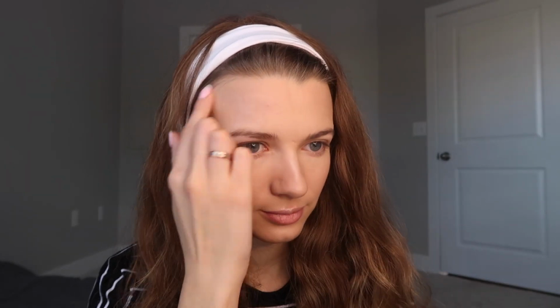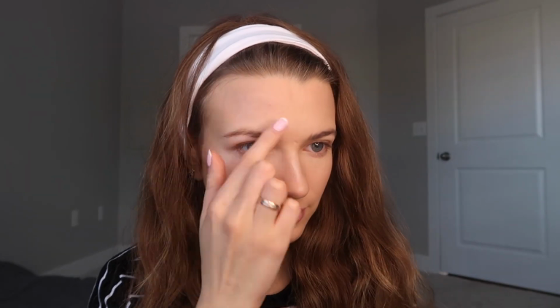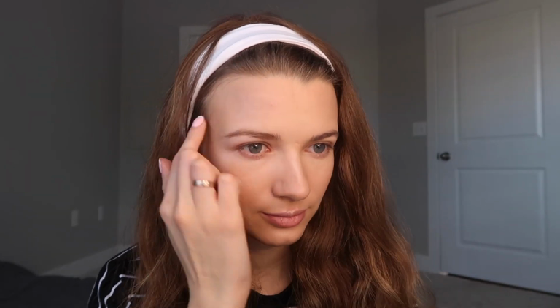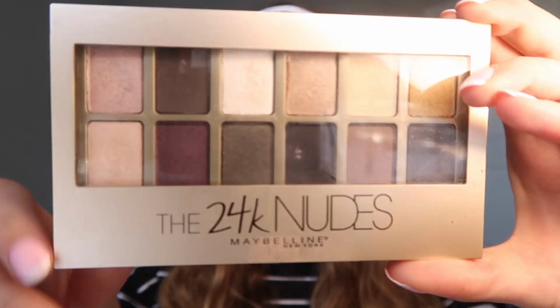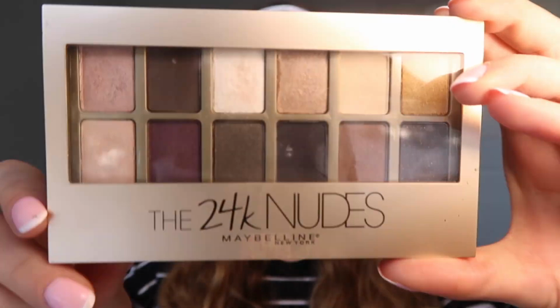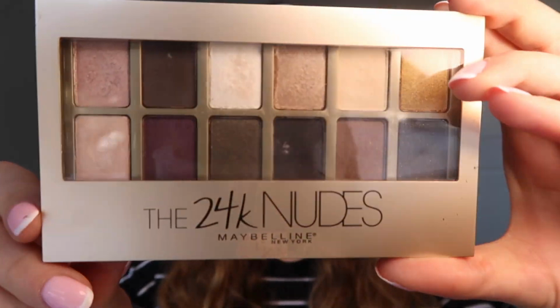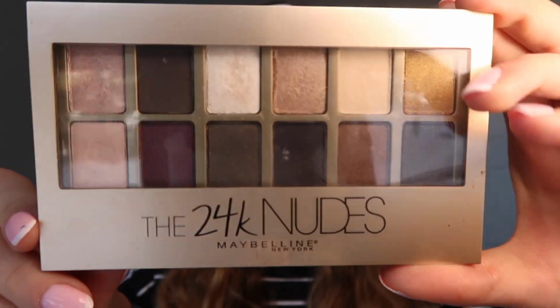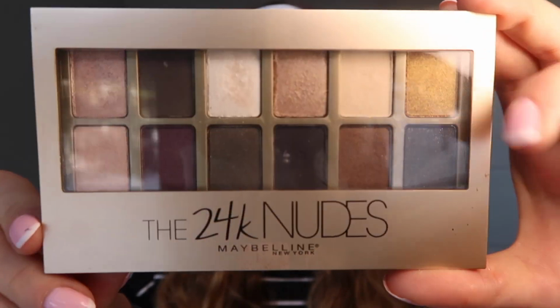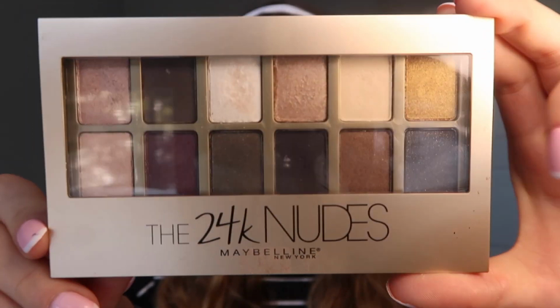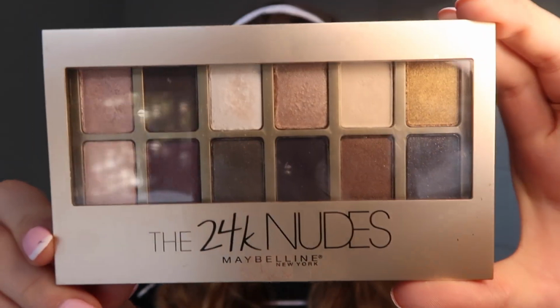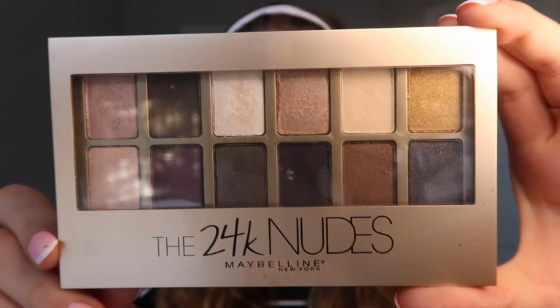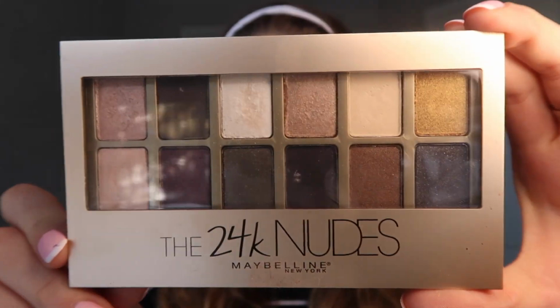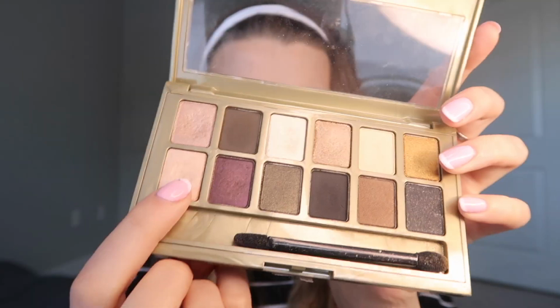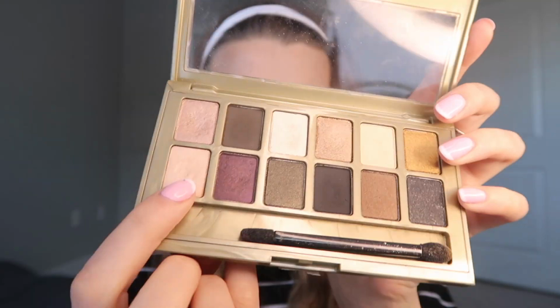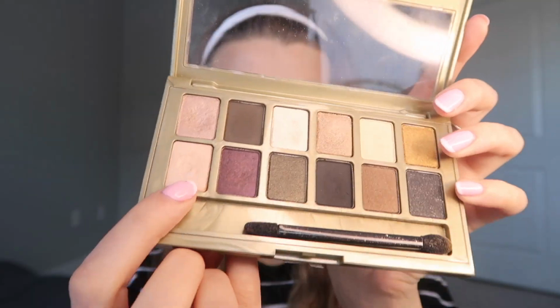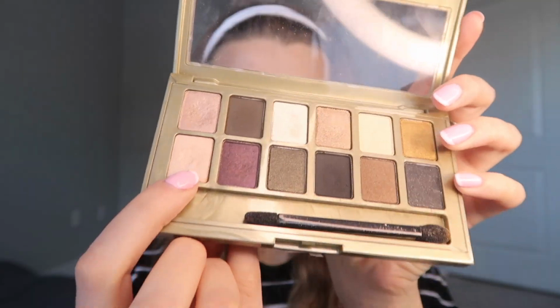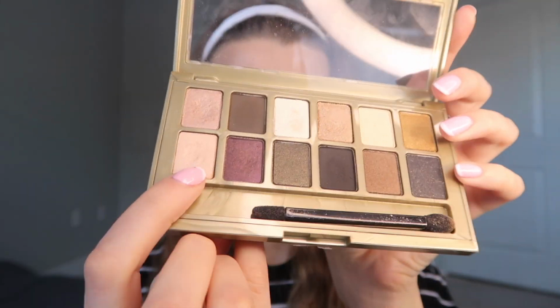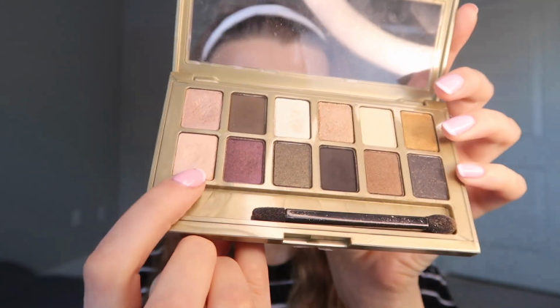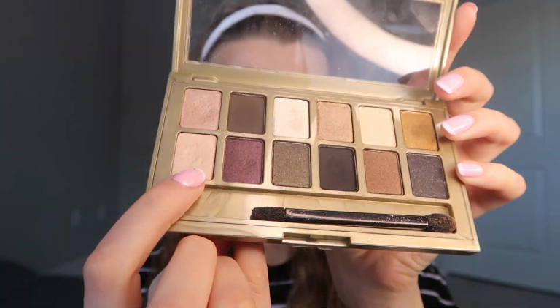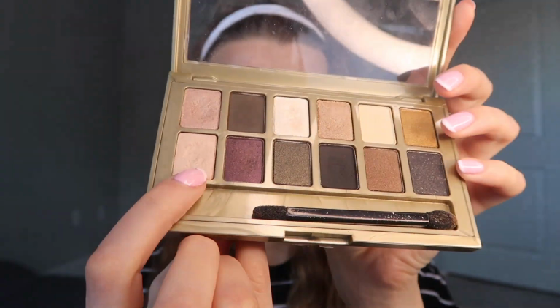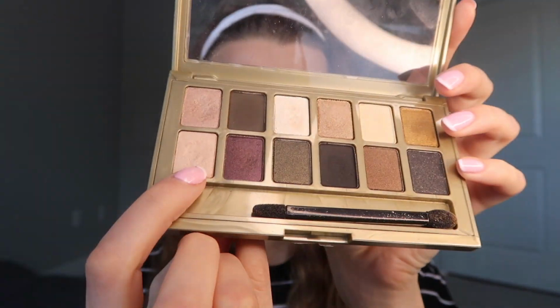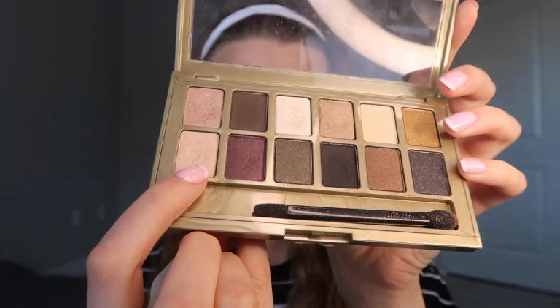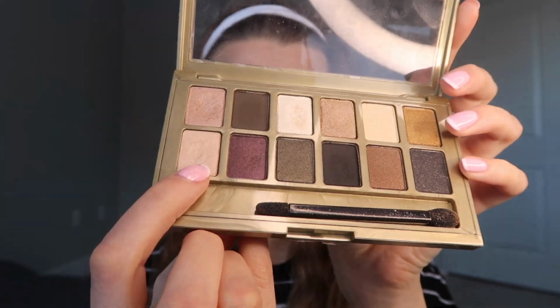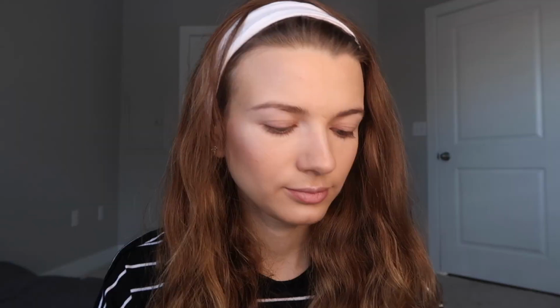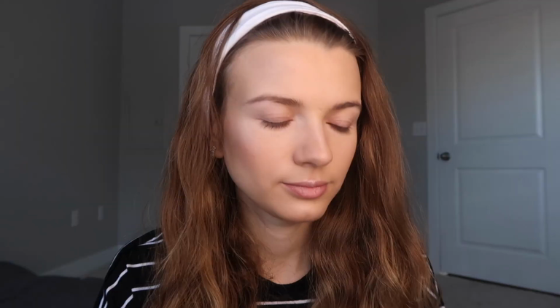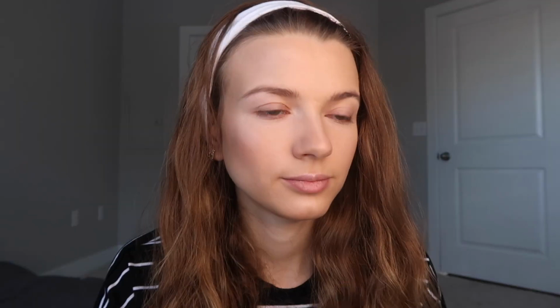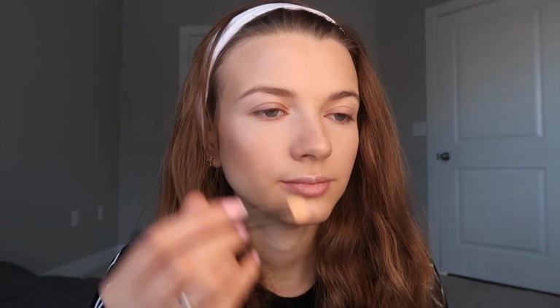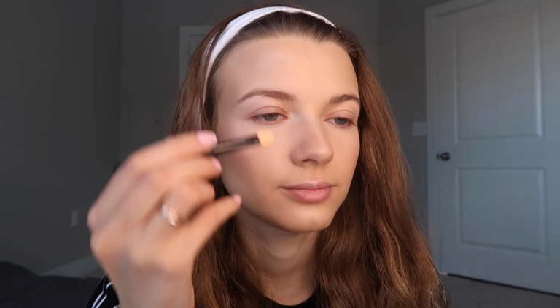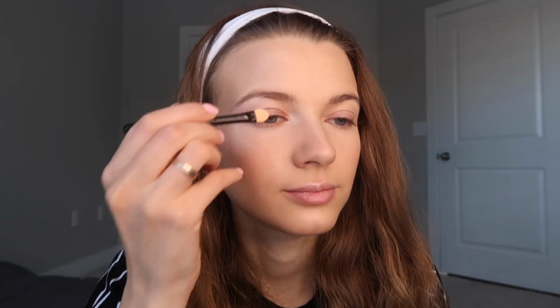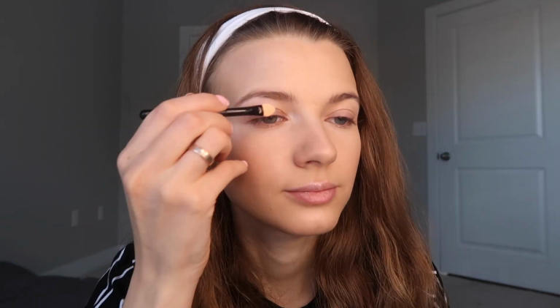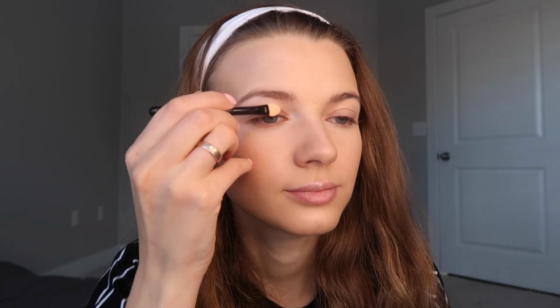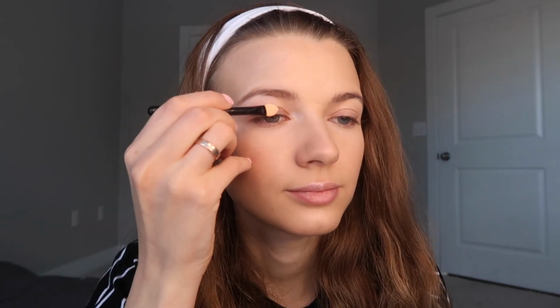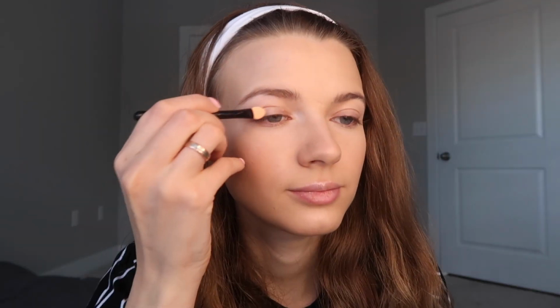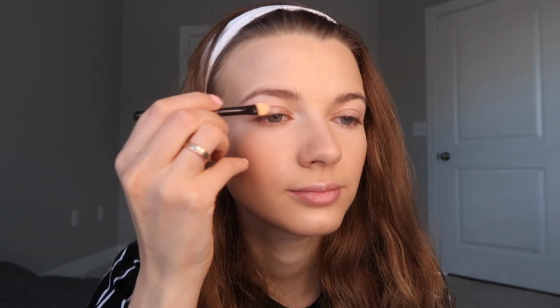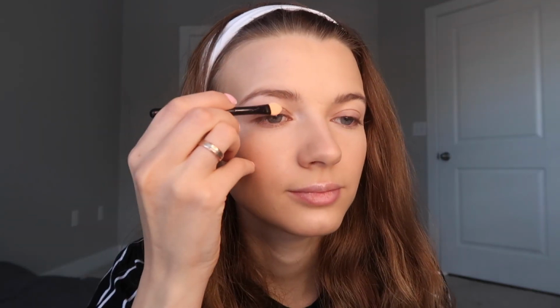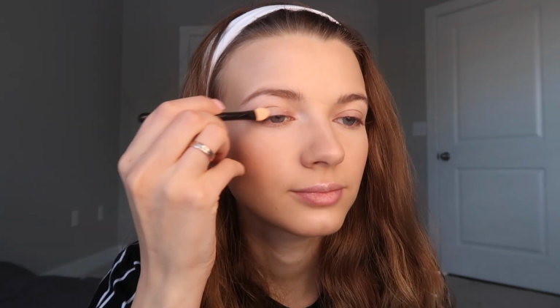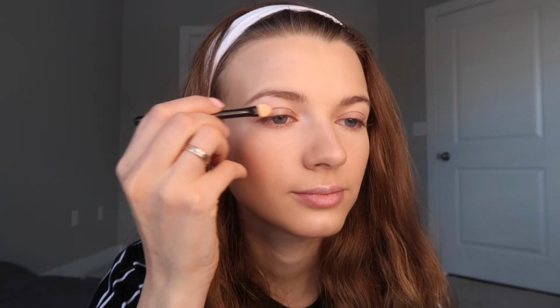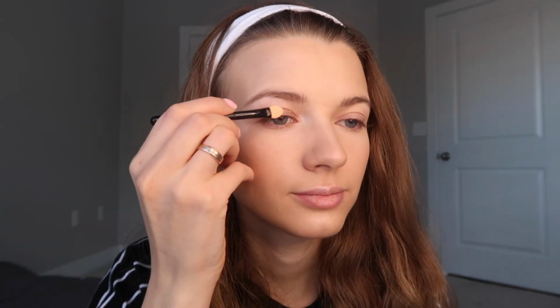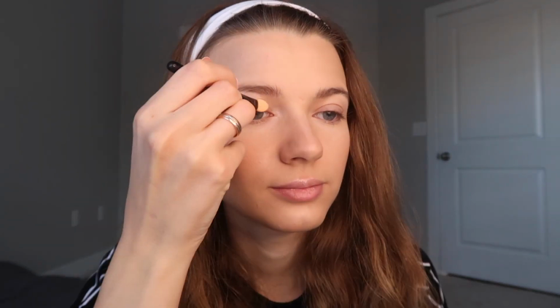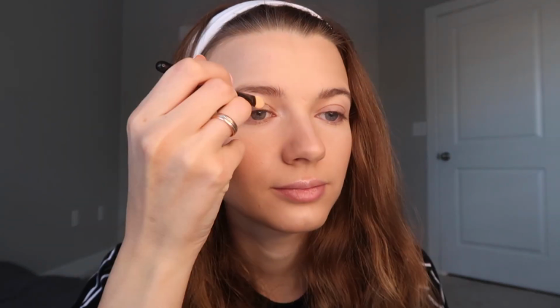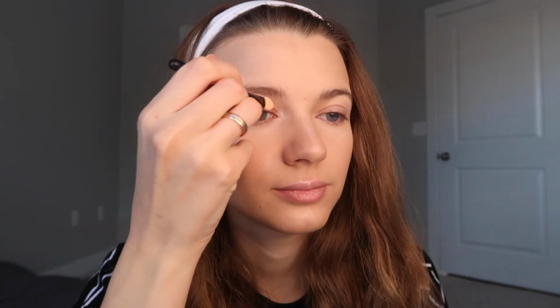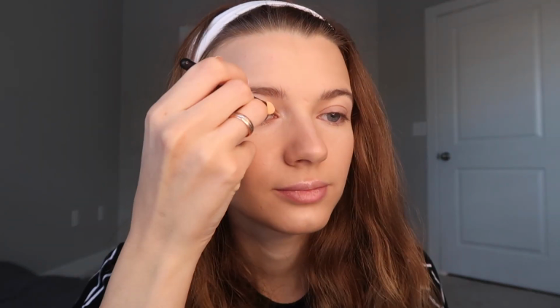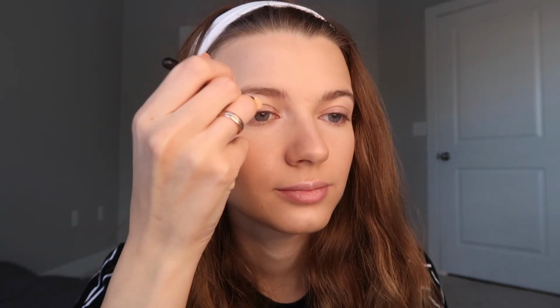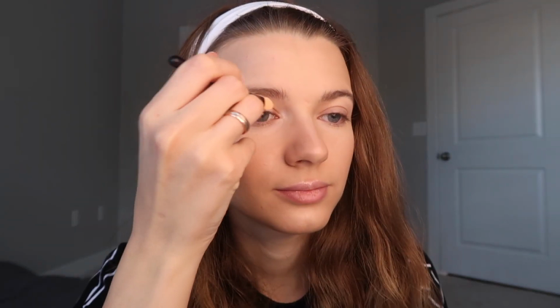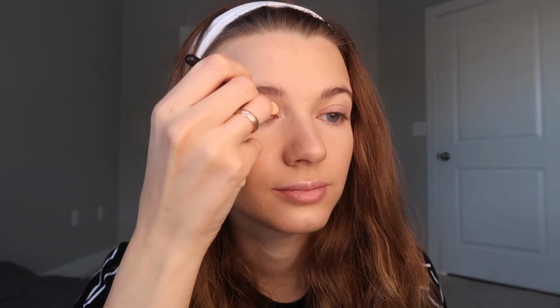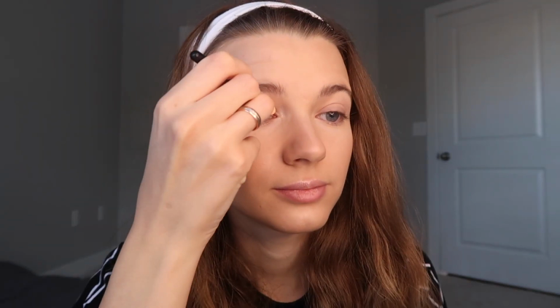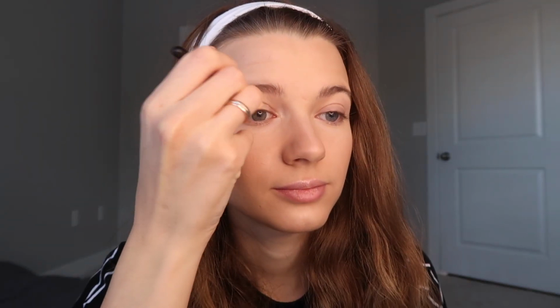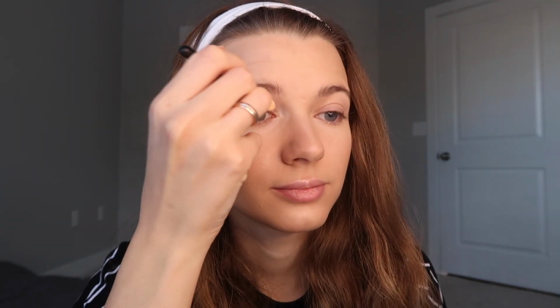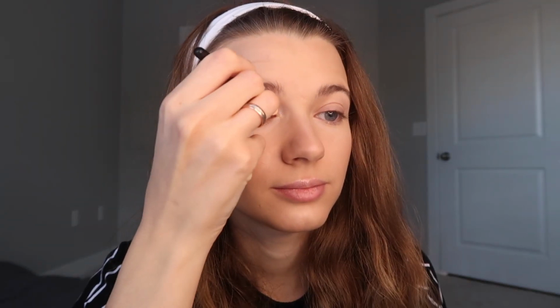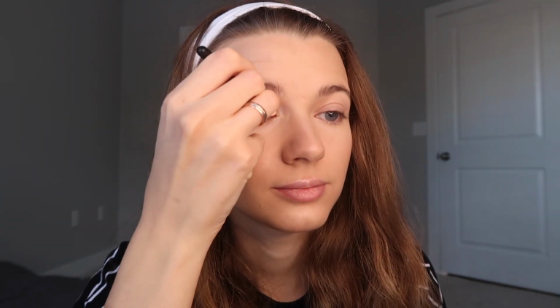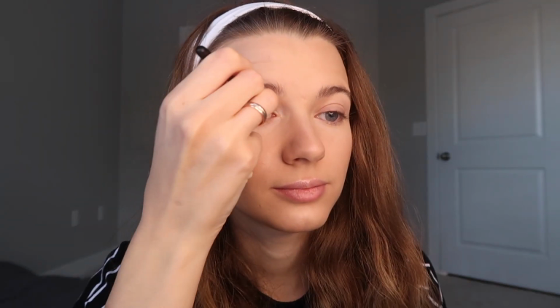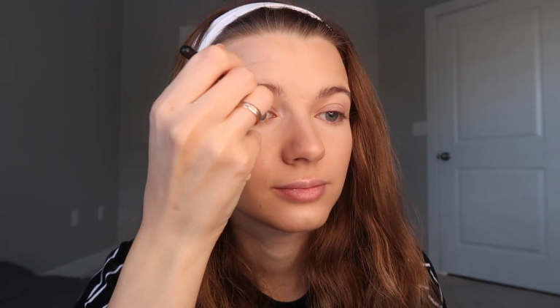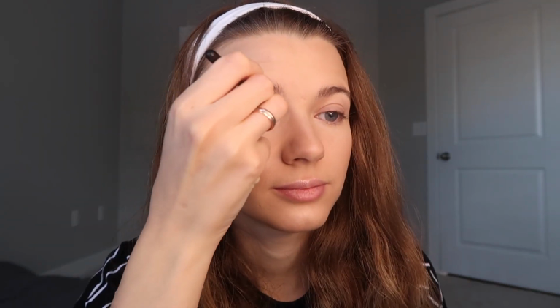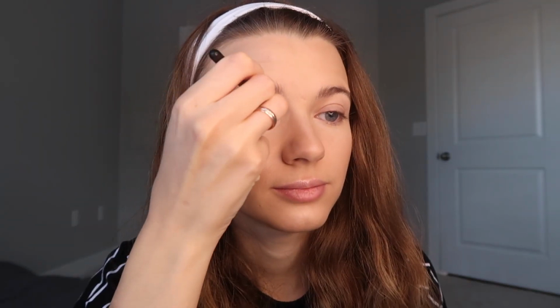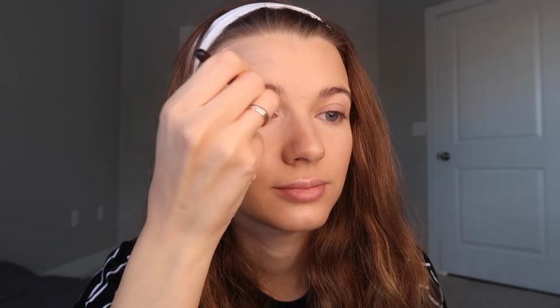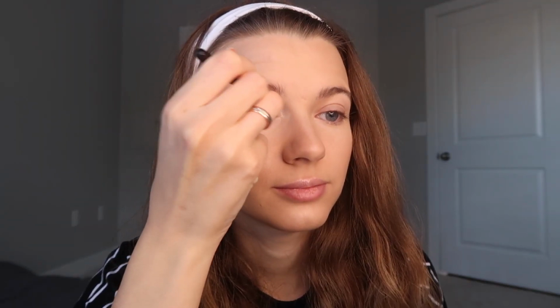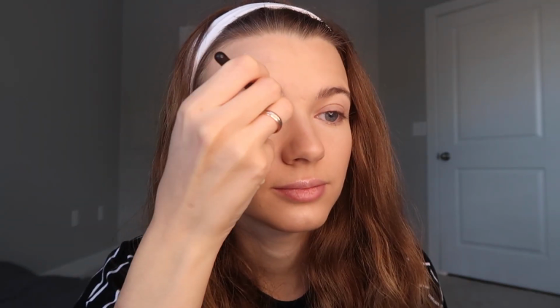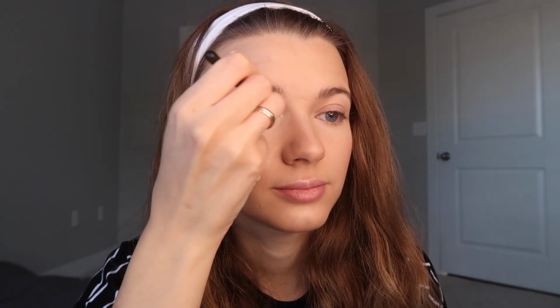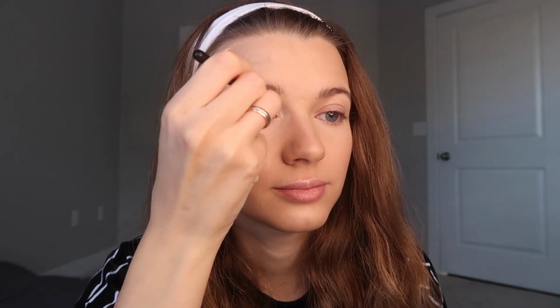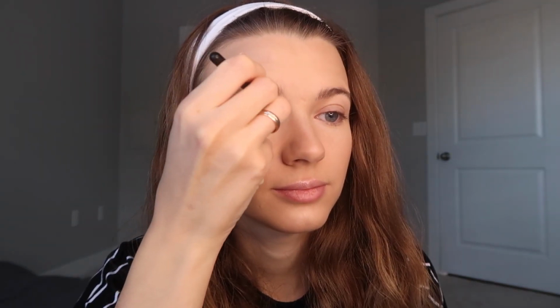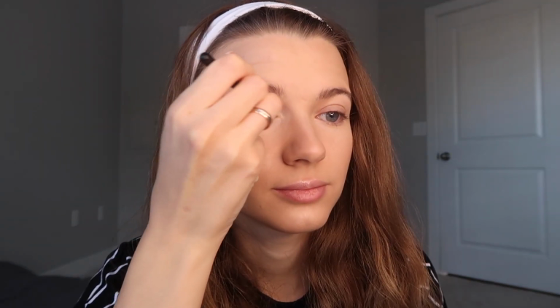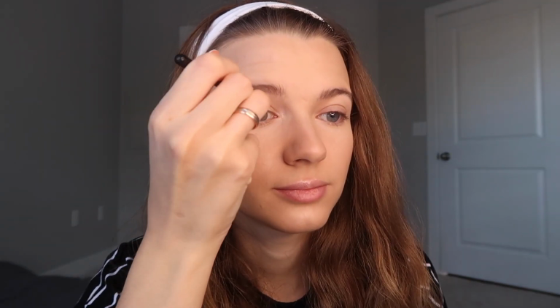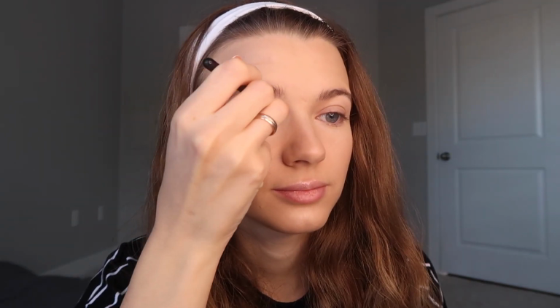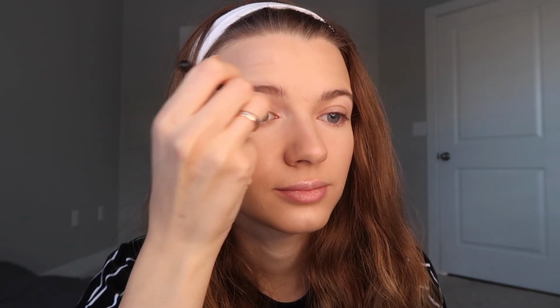Next I'll be putting on eye shadows. I'll be taking this light shimmer color and apply it on the entire moving eyelid.